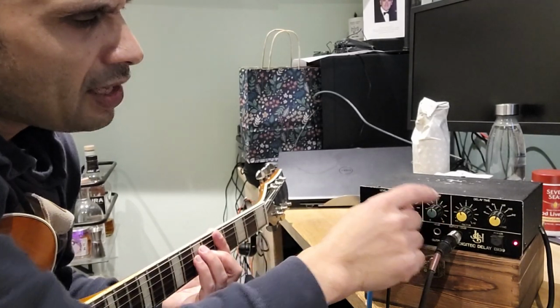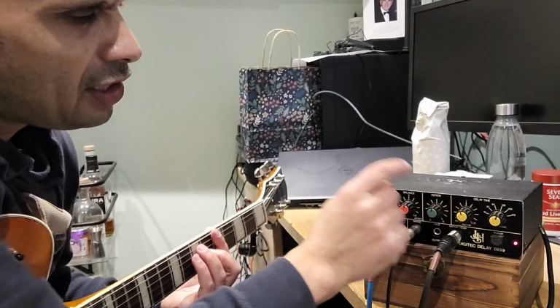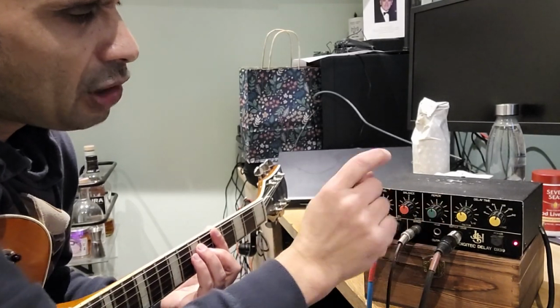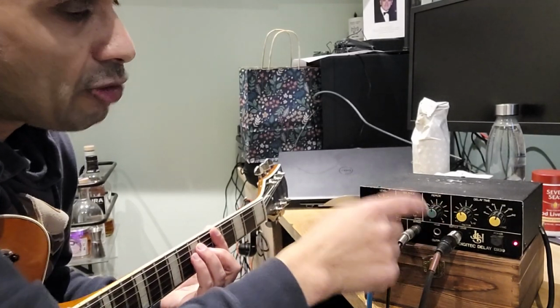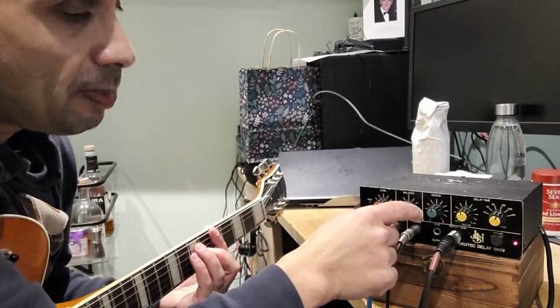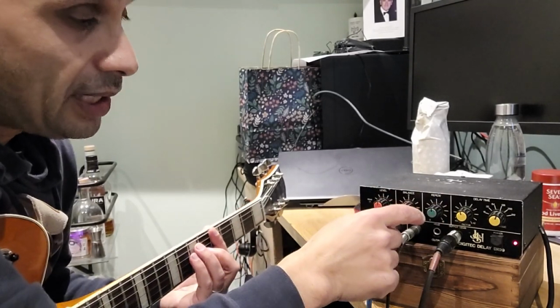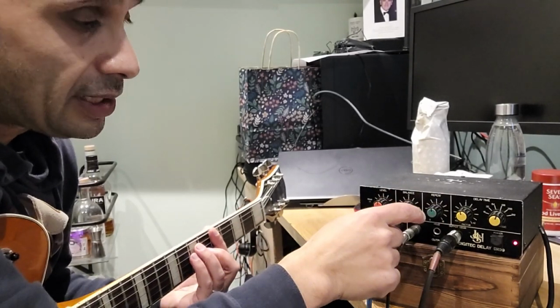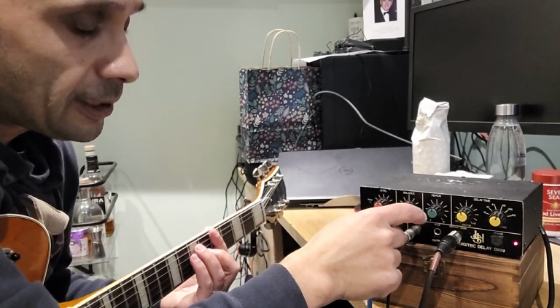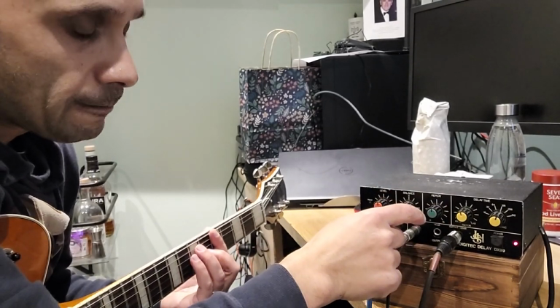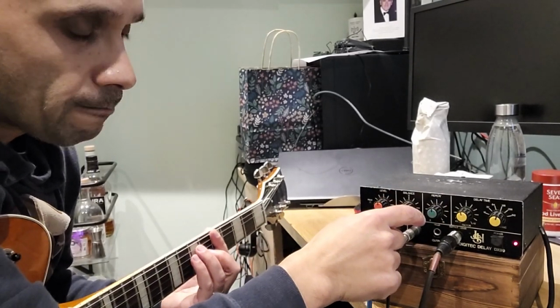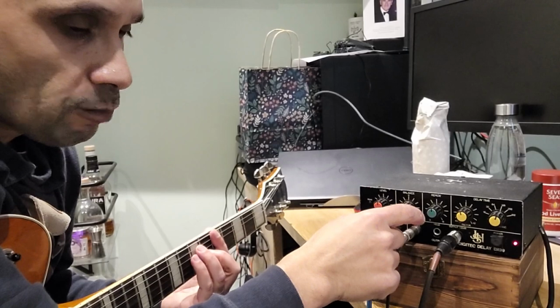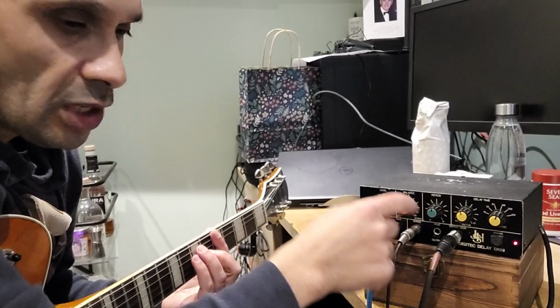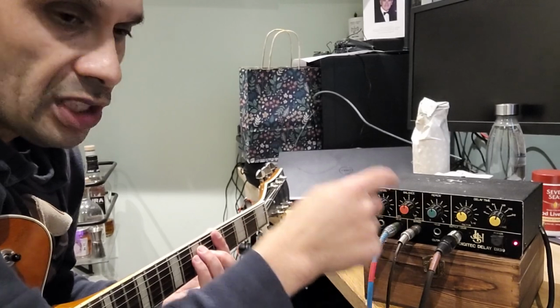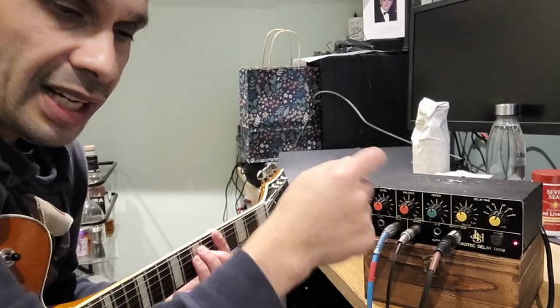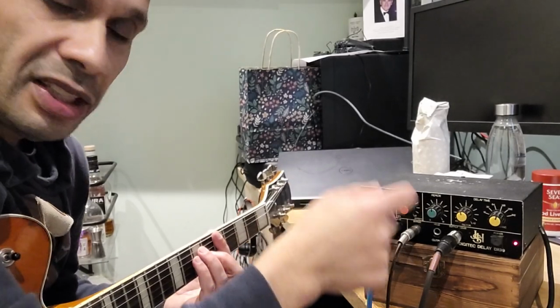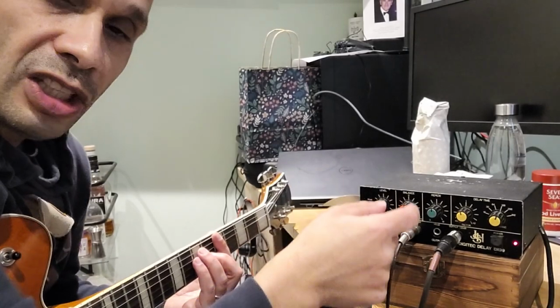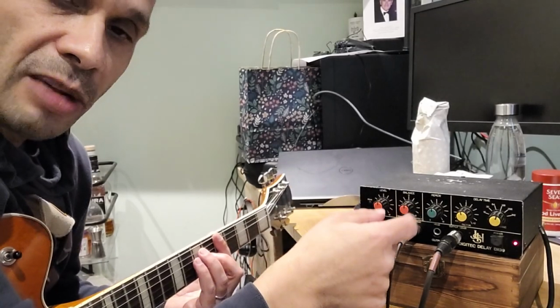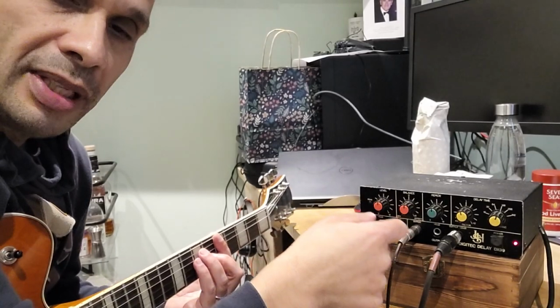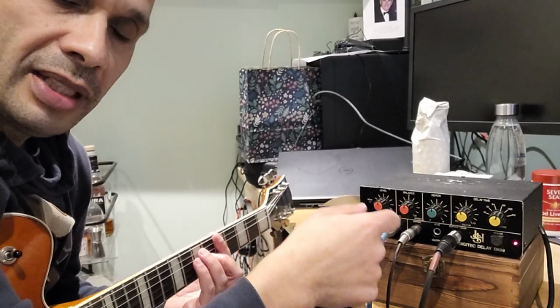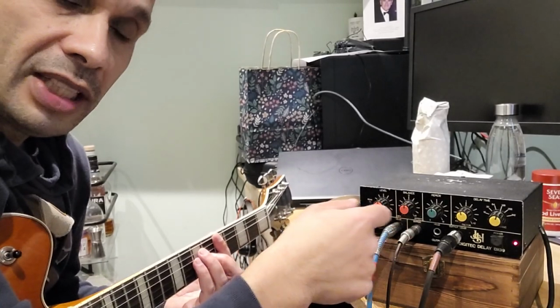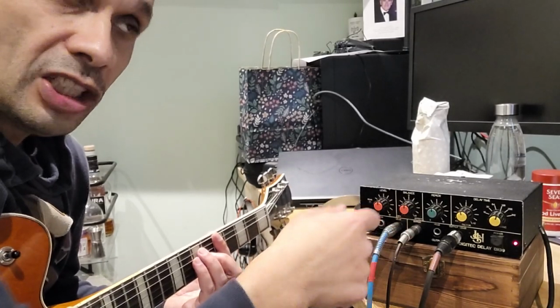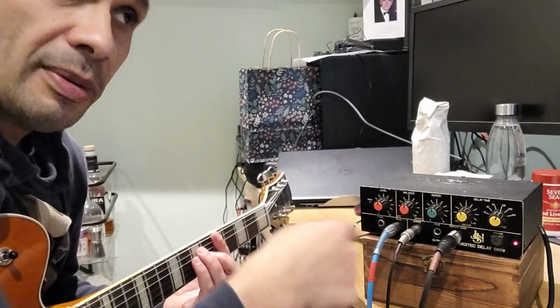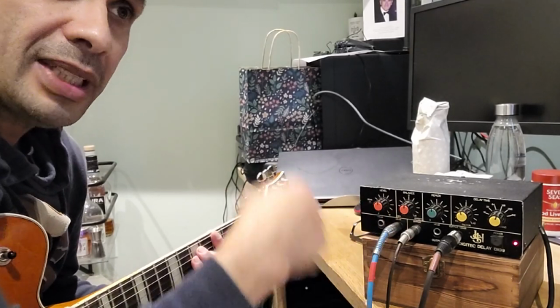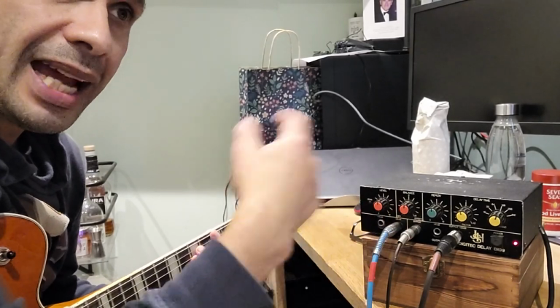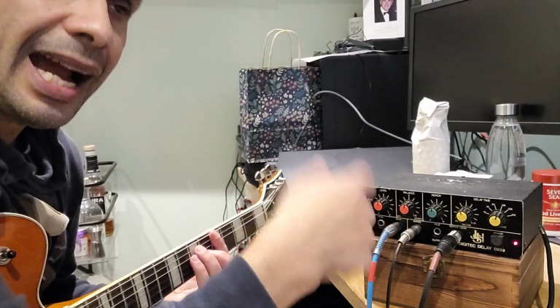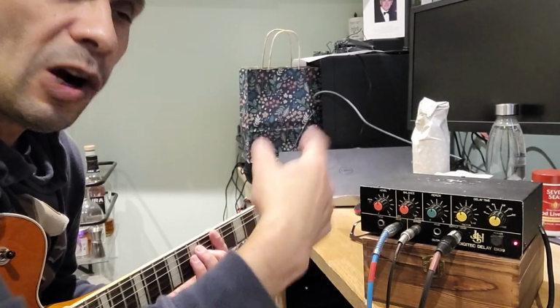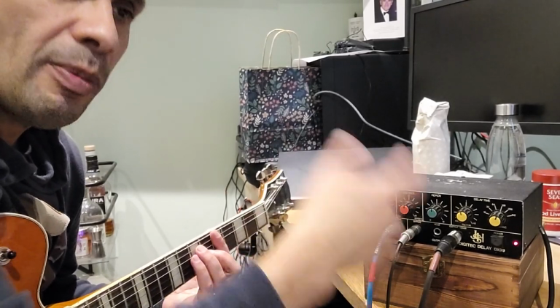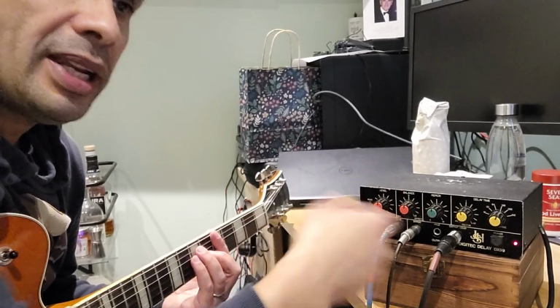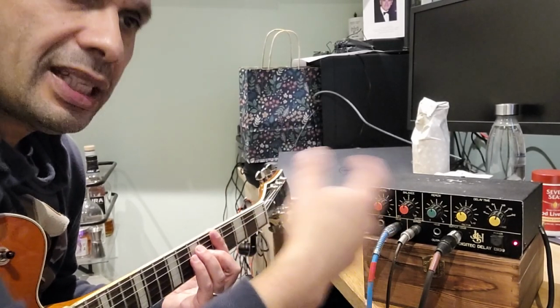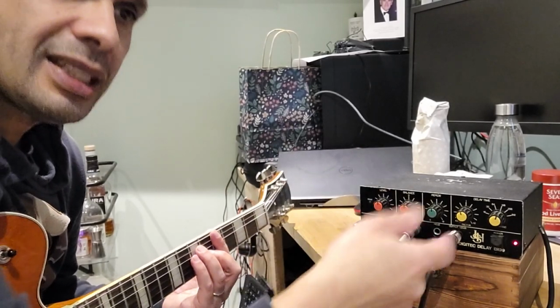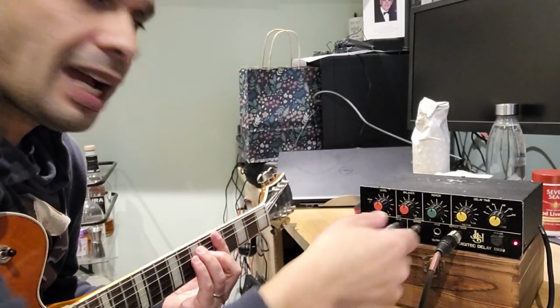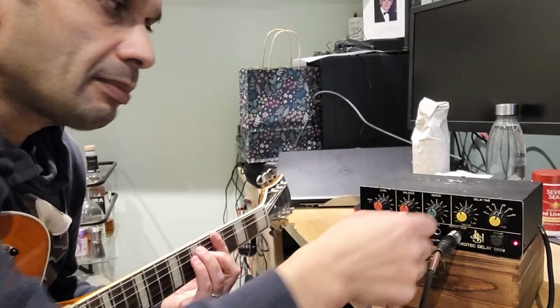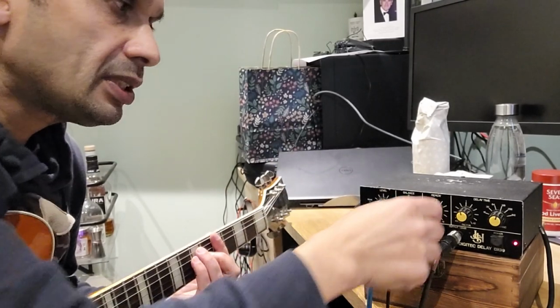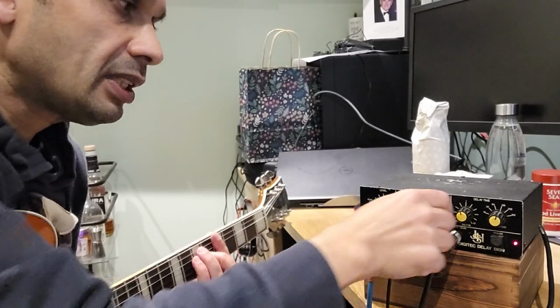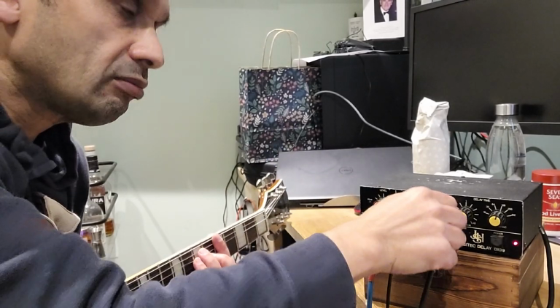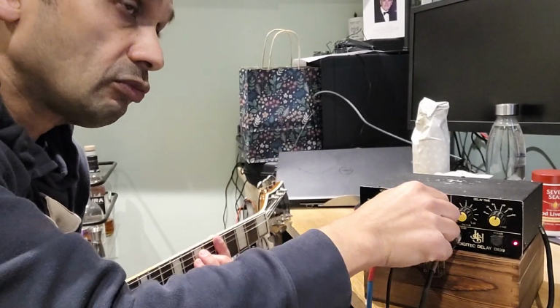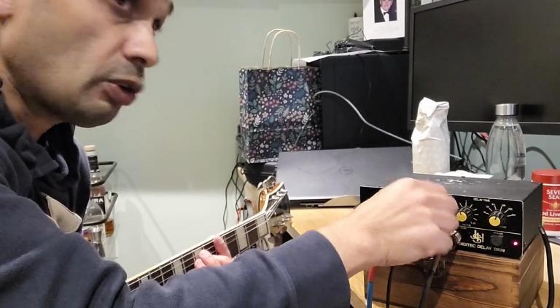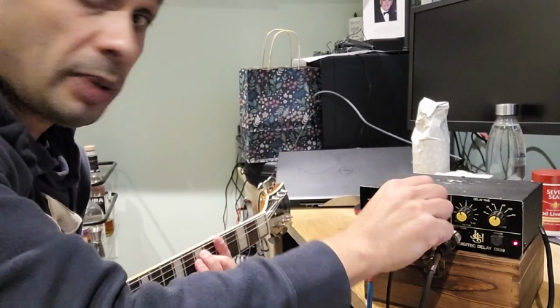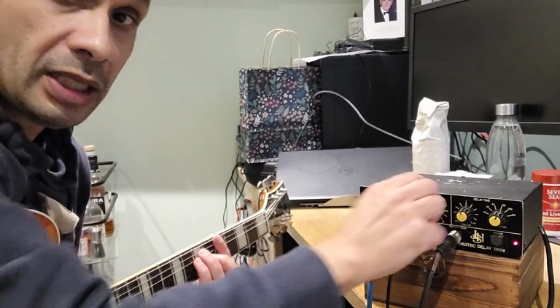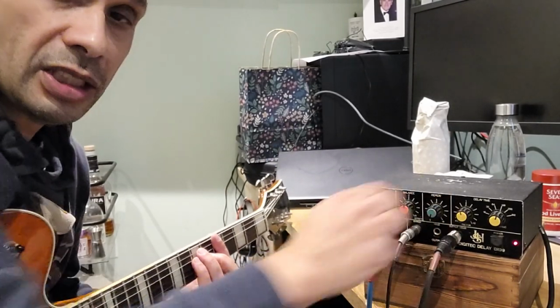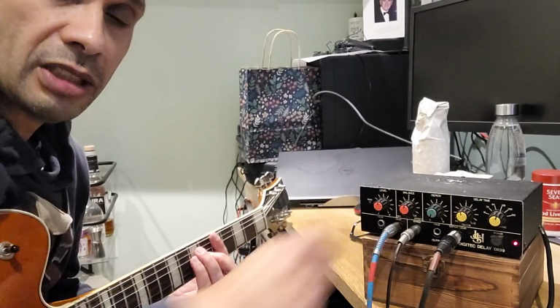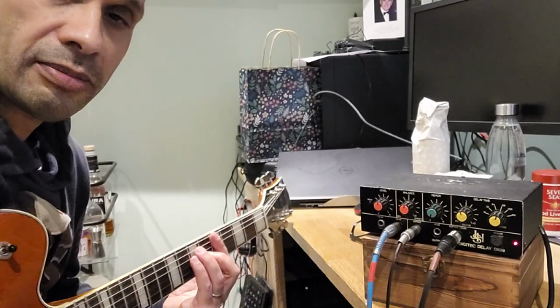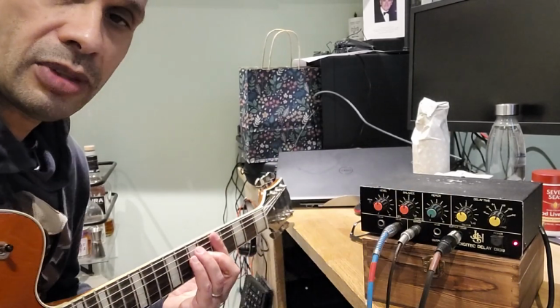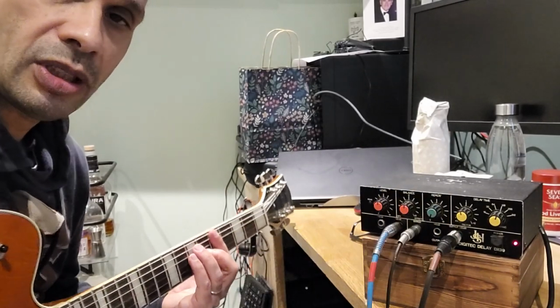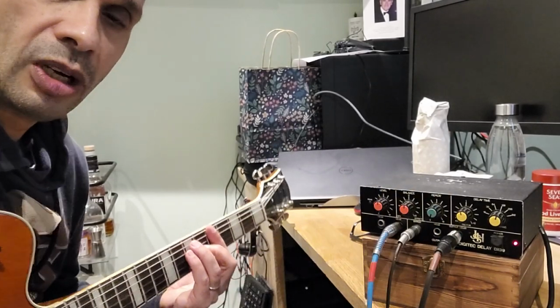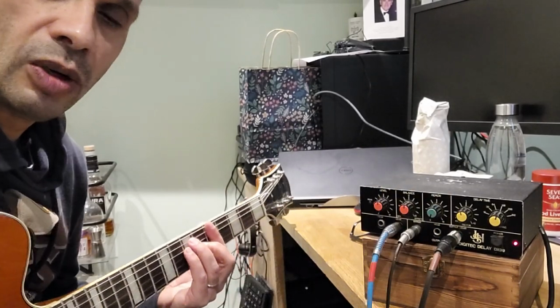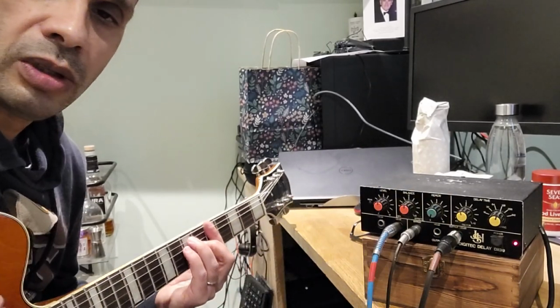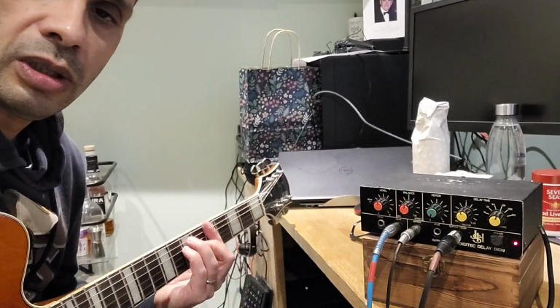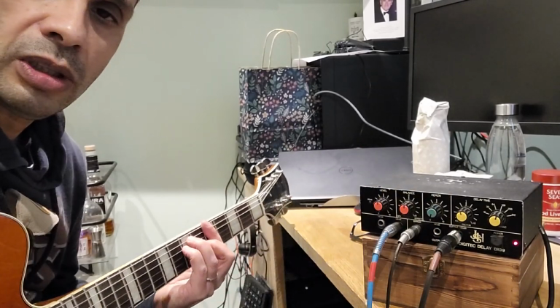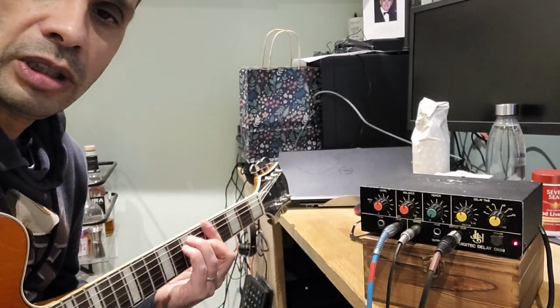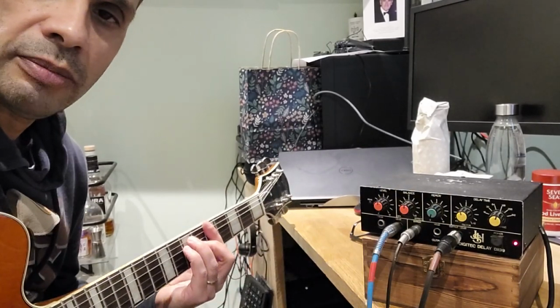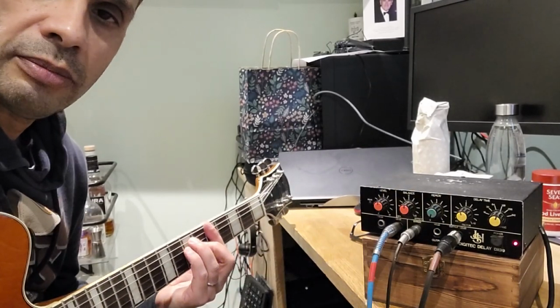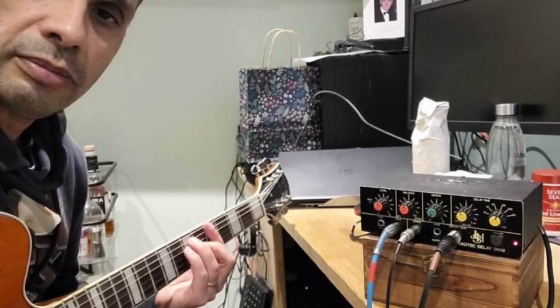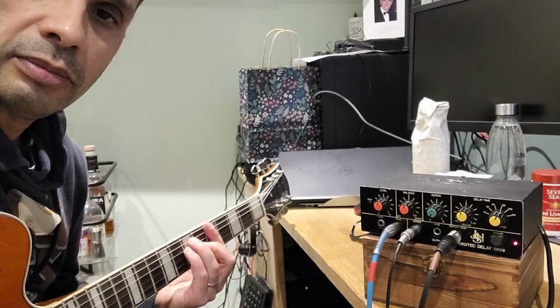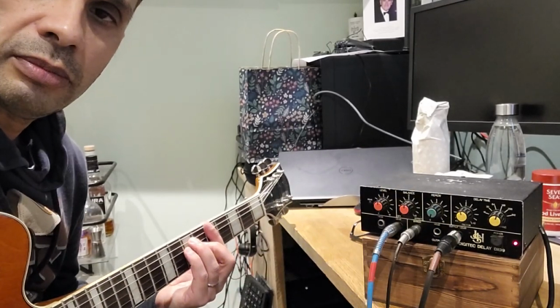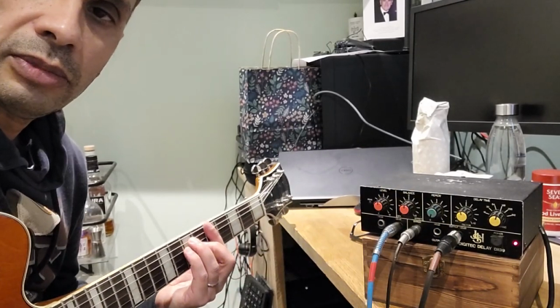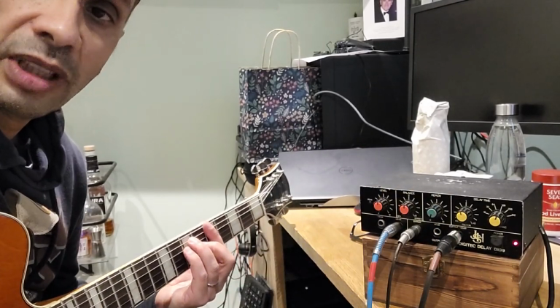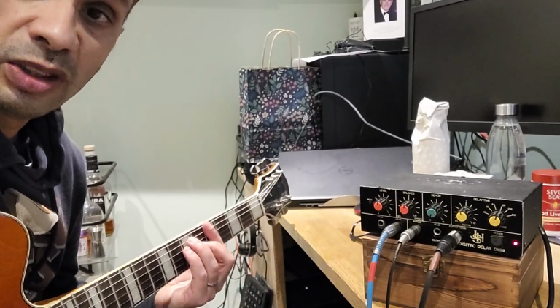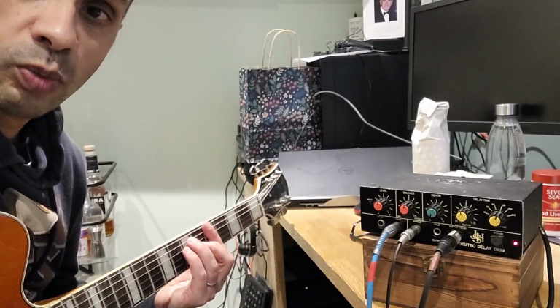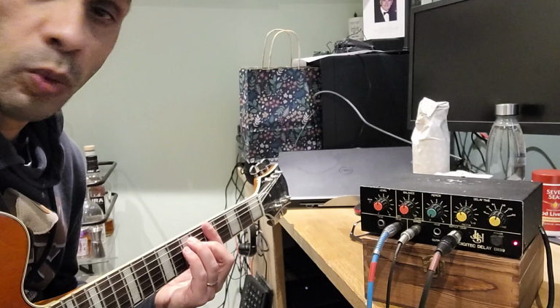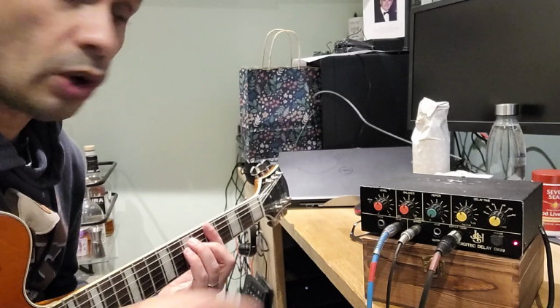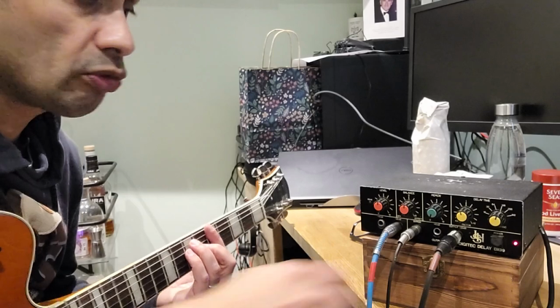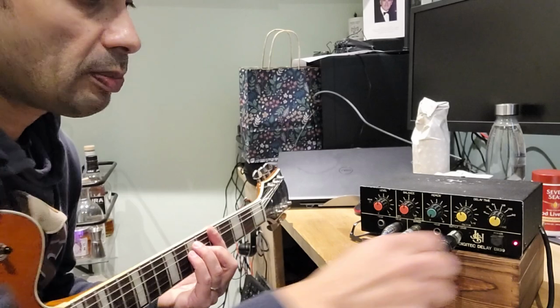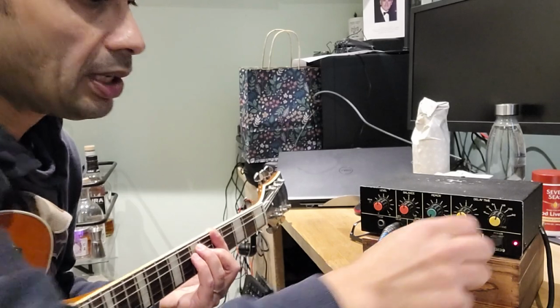Then you've got repeat. So that determines how many times it repeats. So that's one repeat.